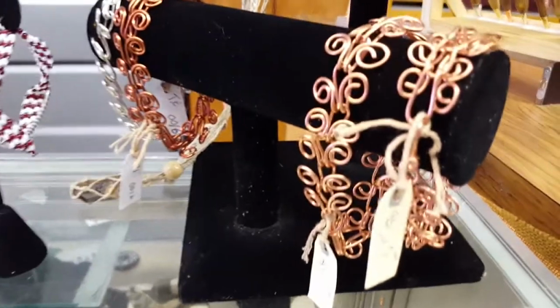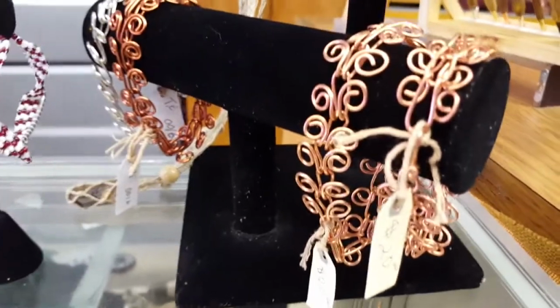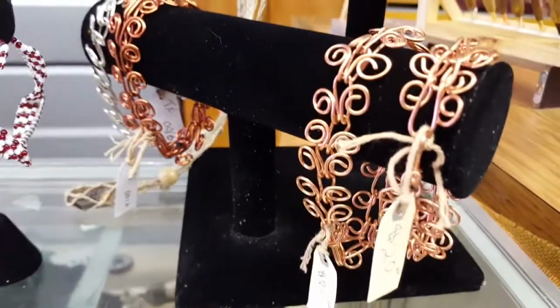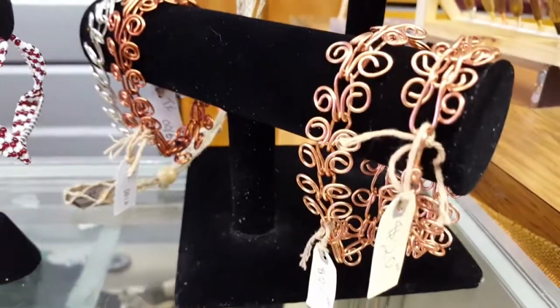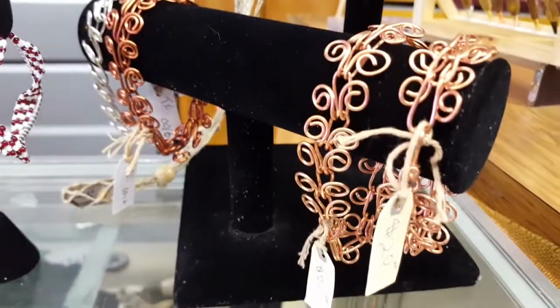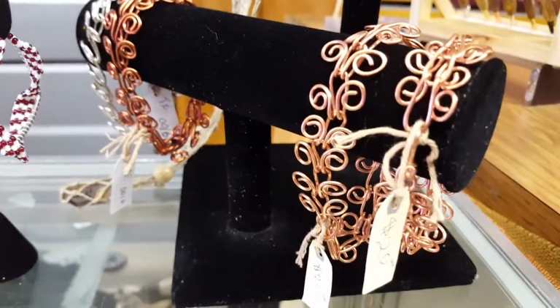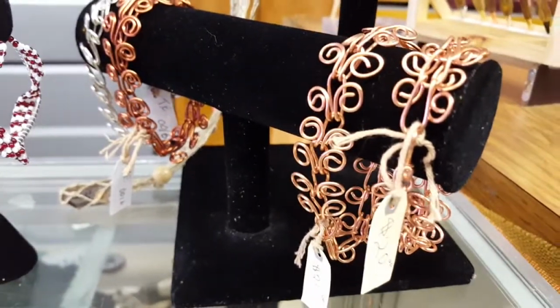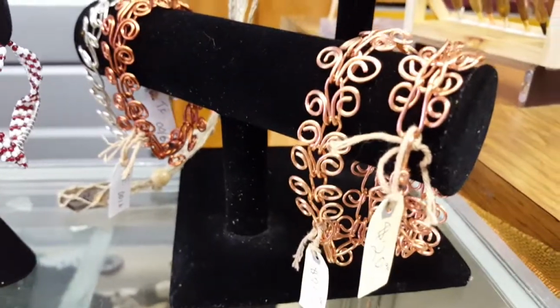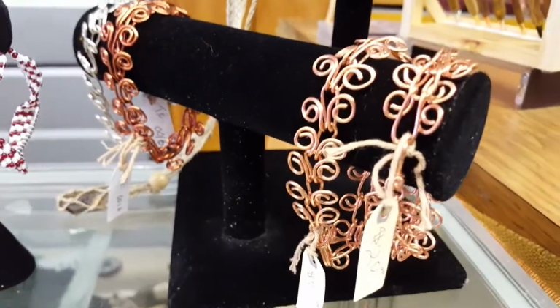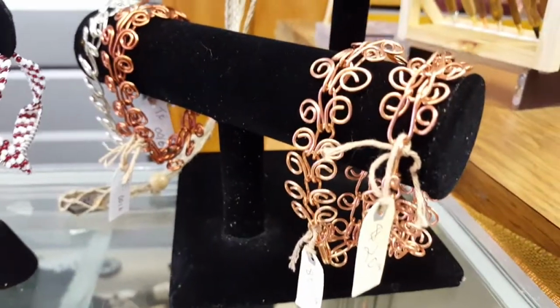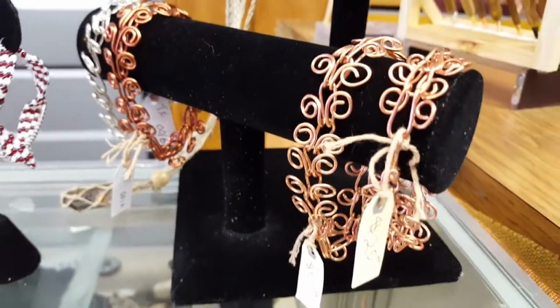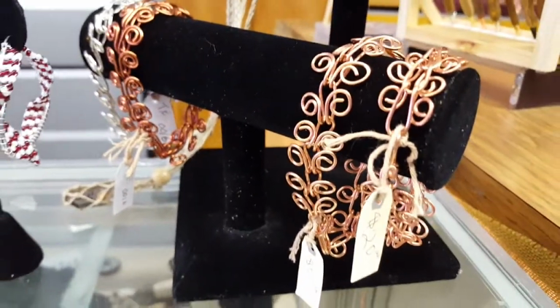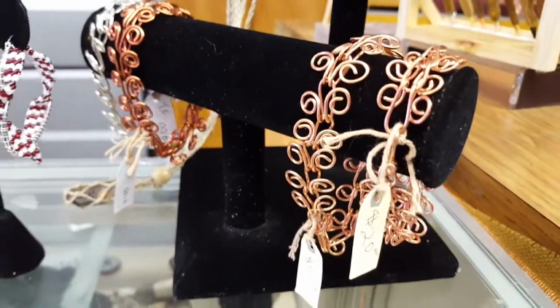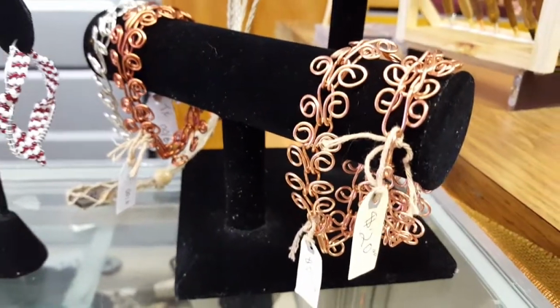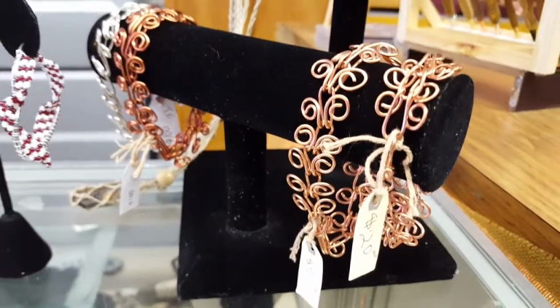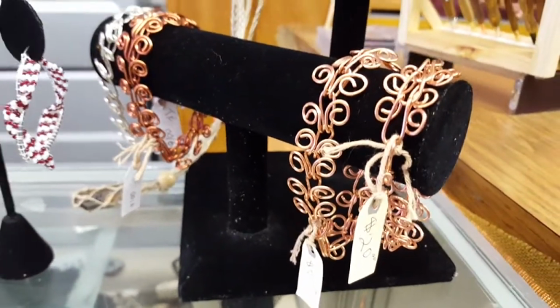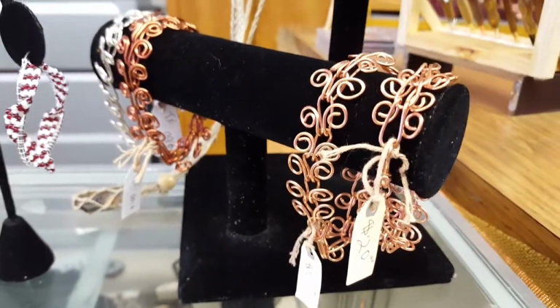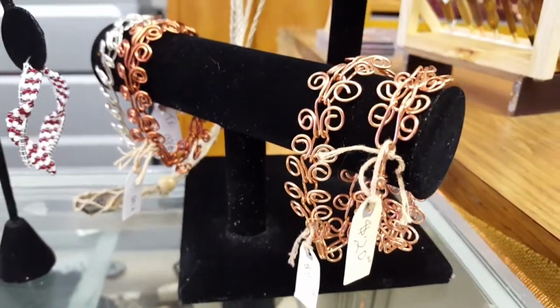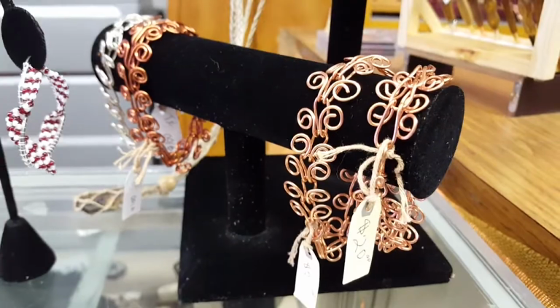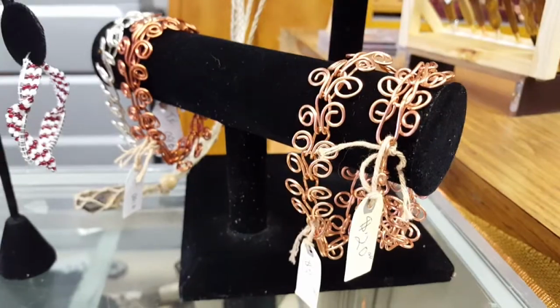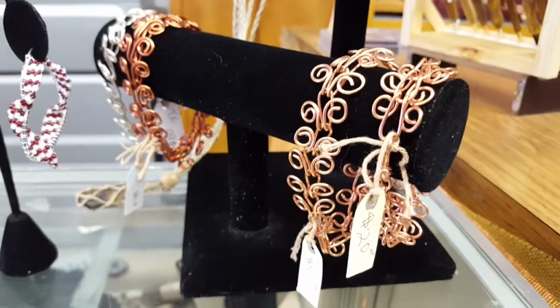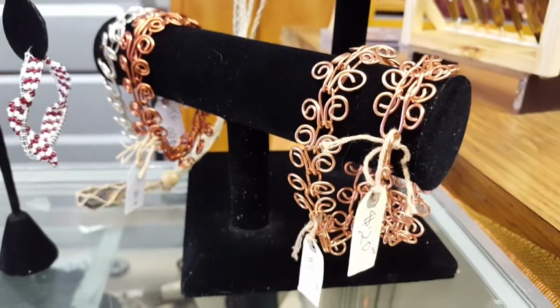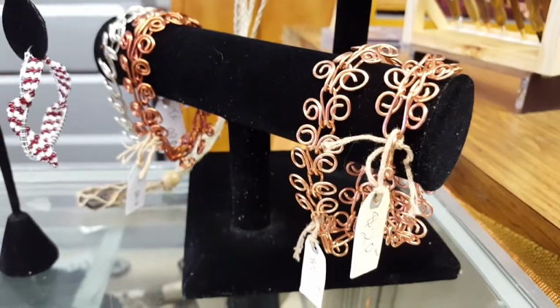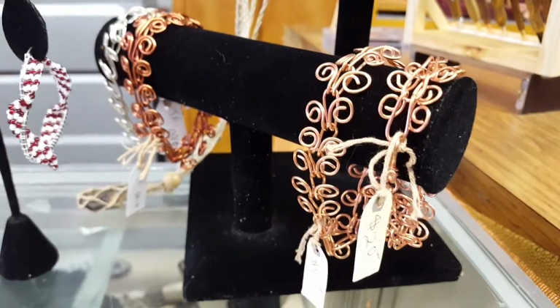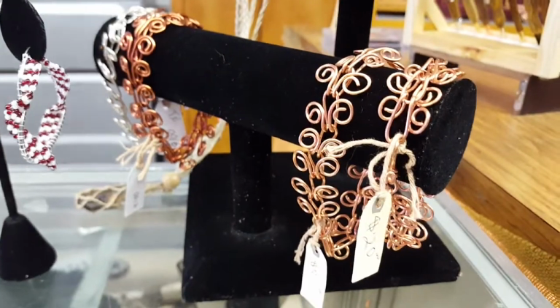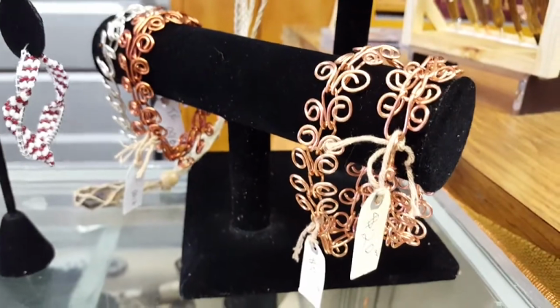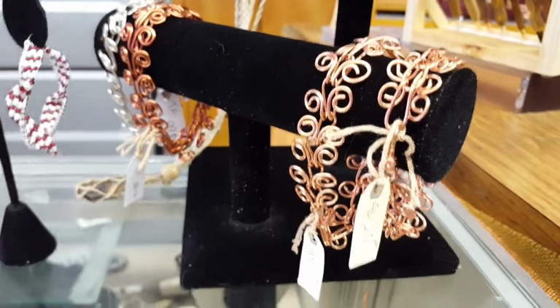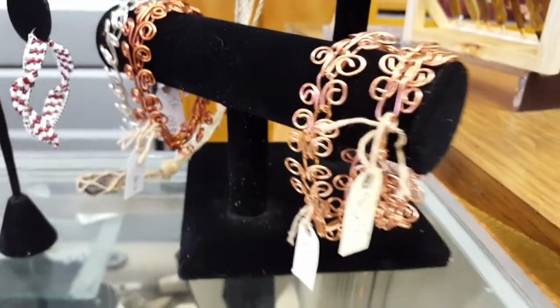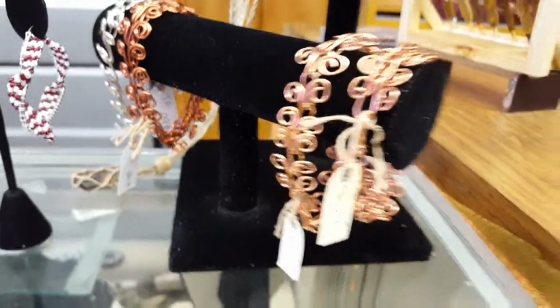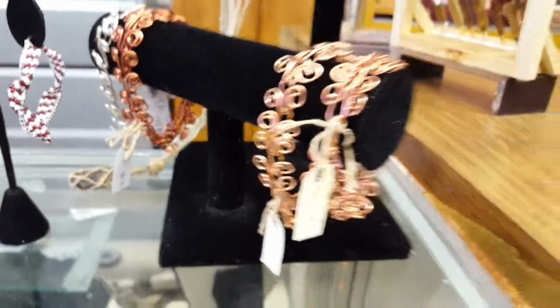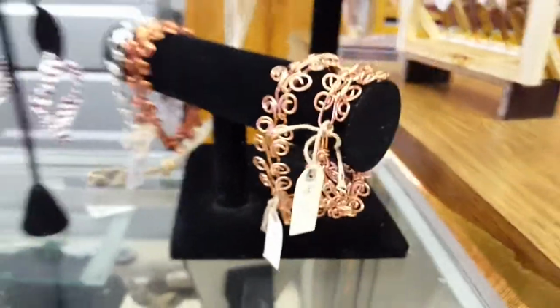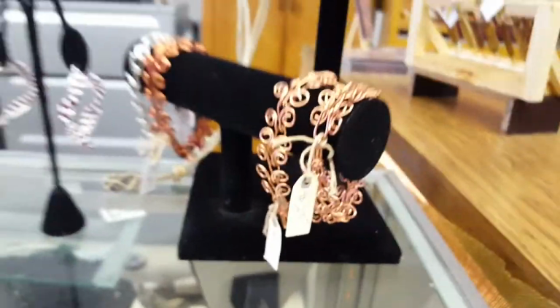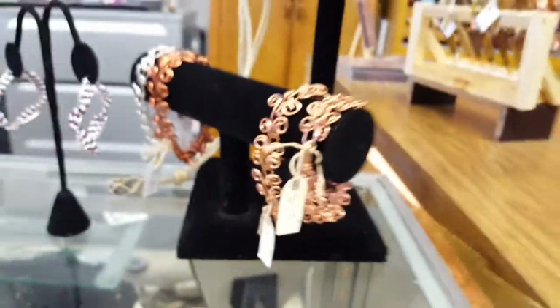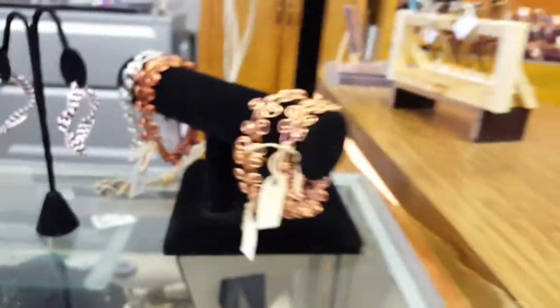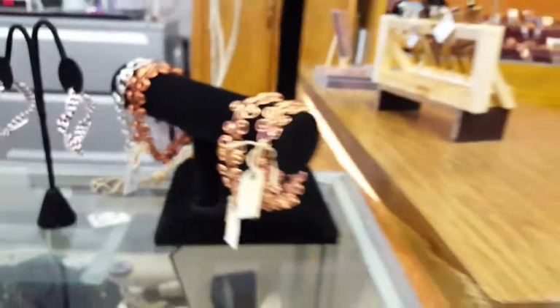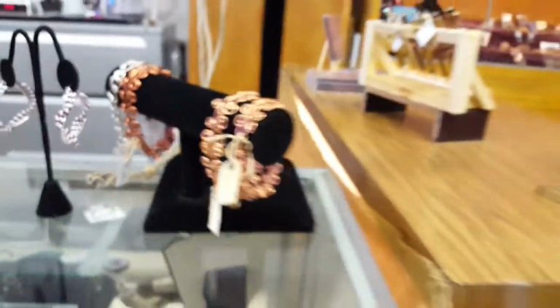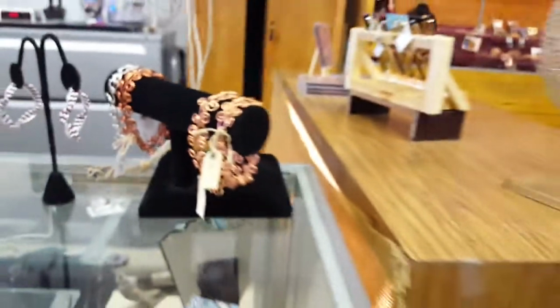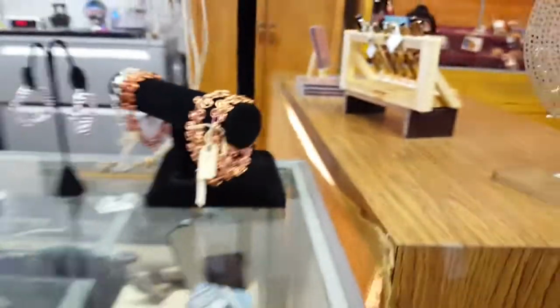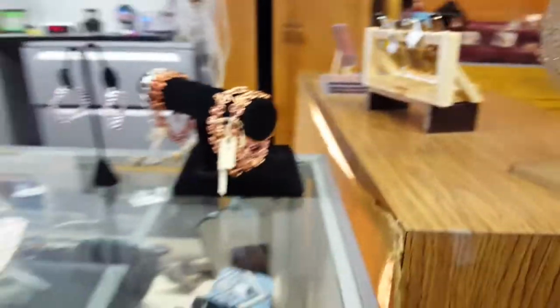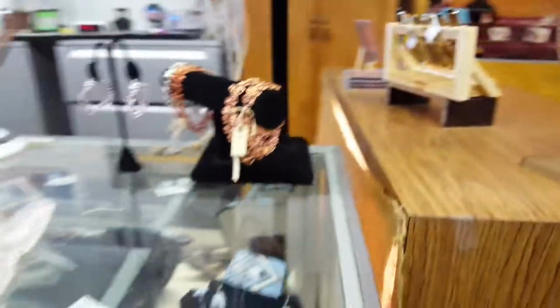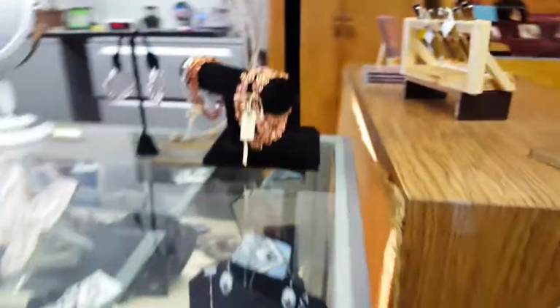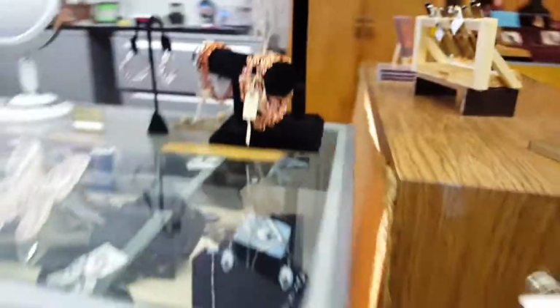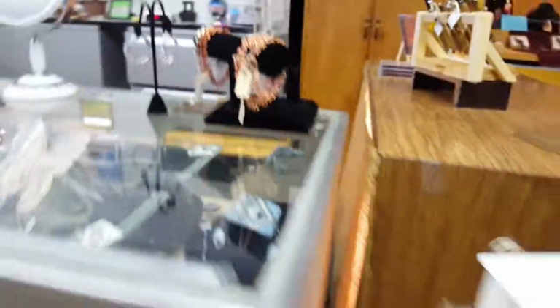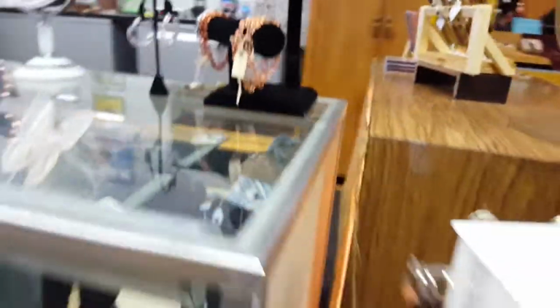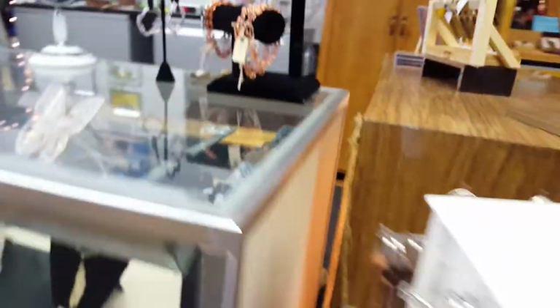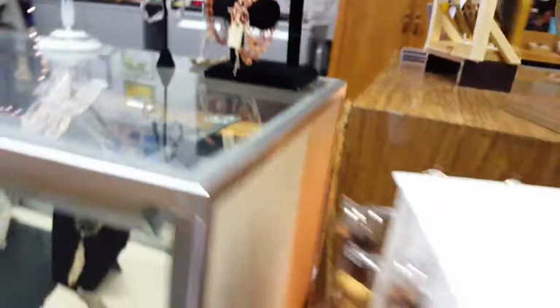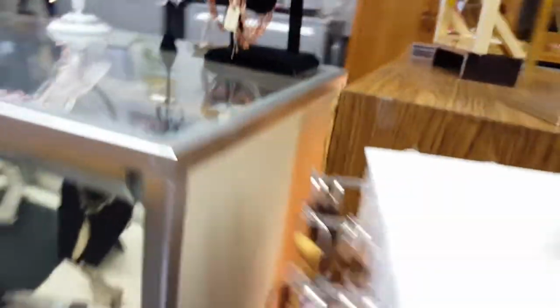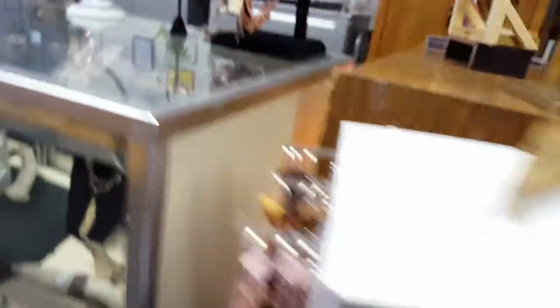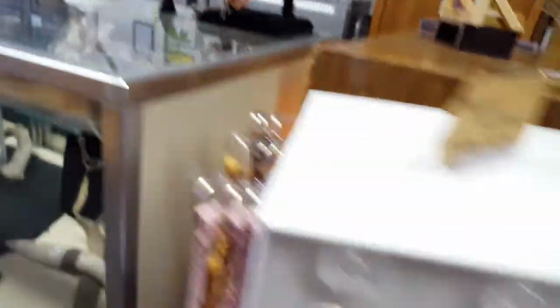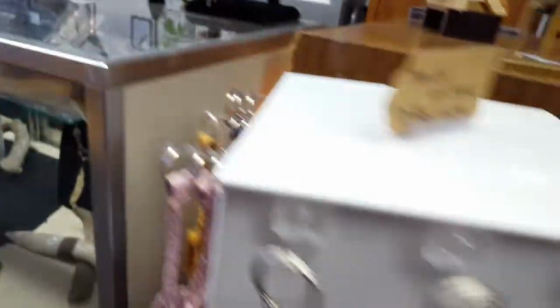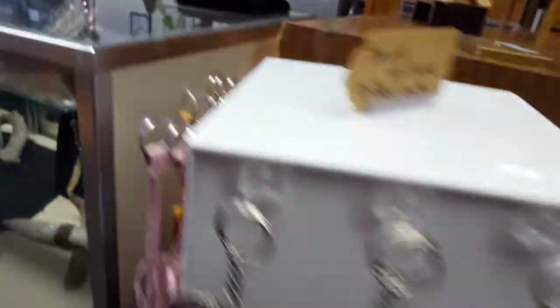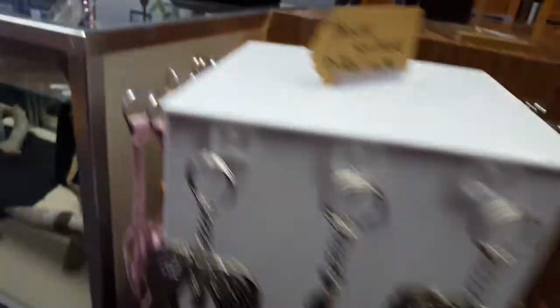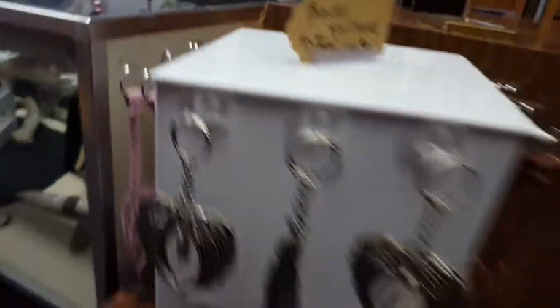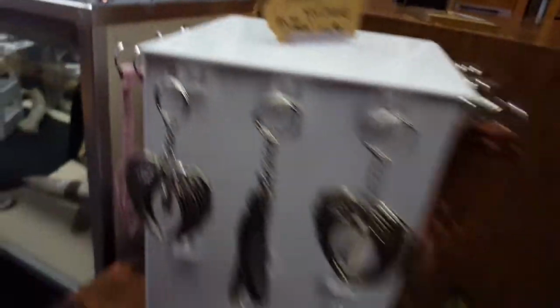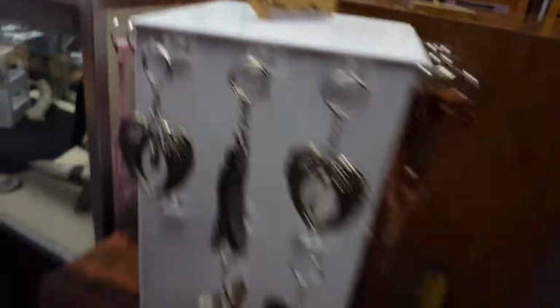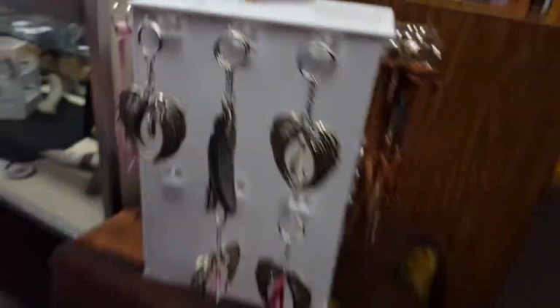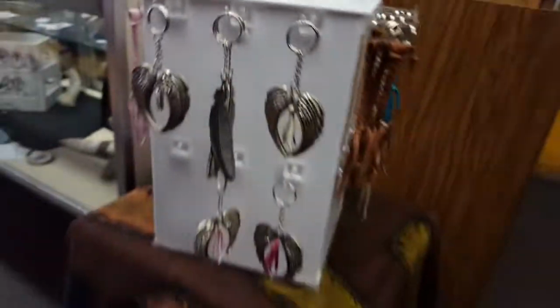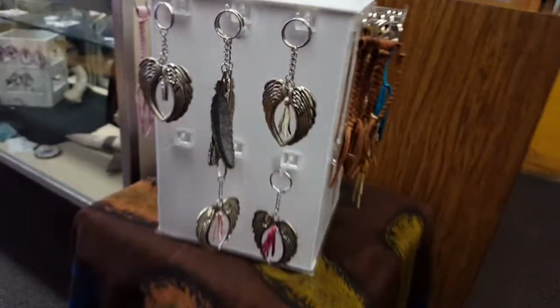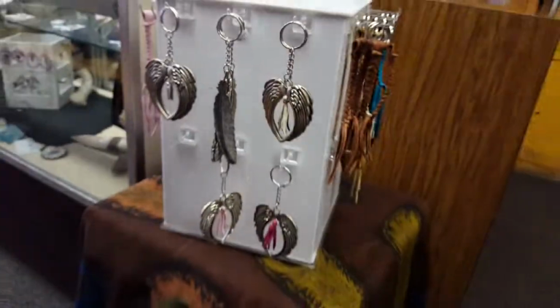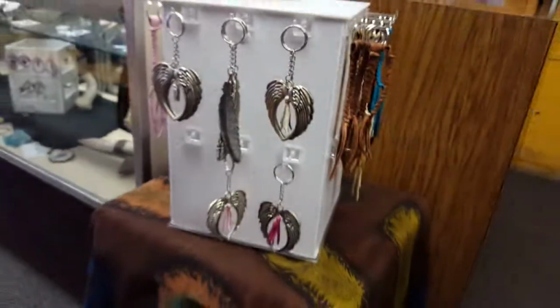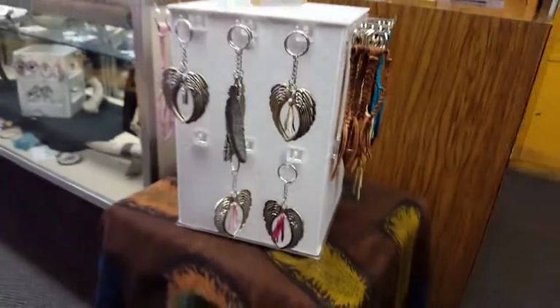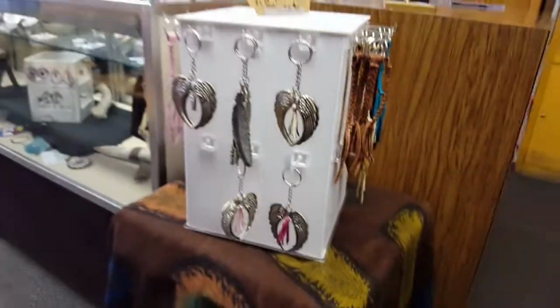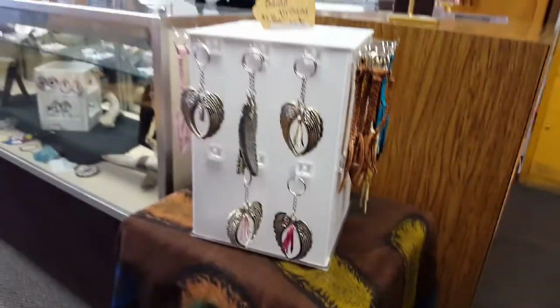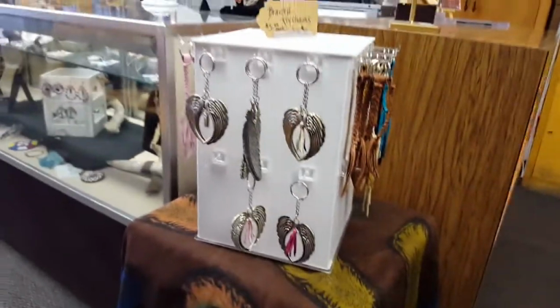This is an artist from Trinidad that does the wire wrapping, and she'll do custom pieces too.